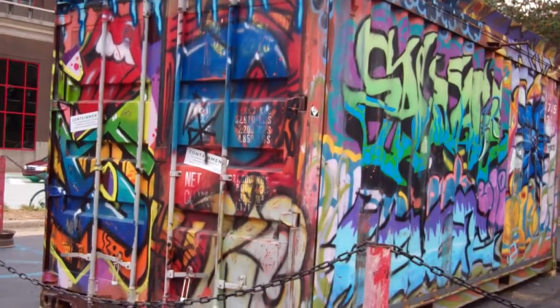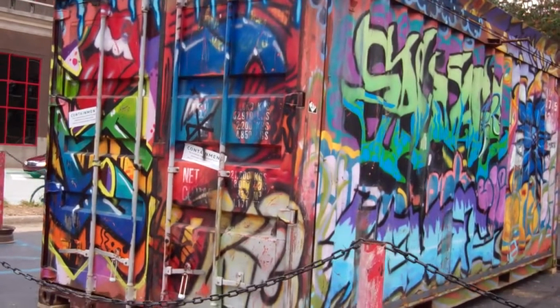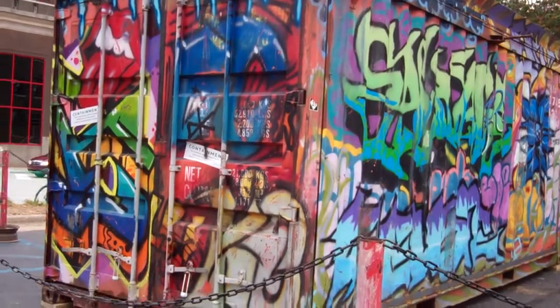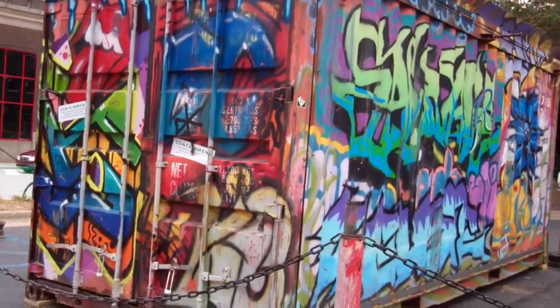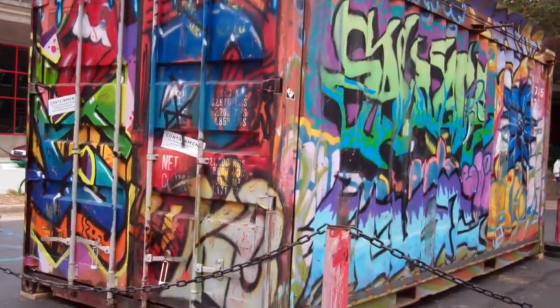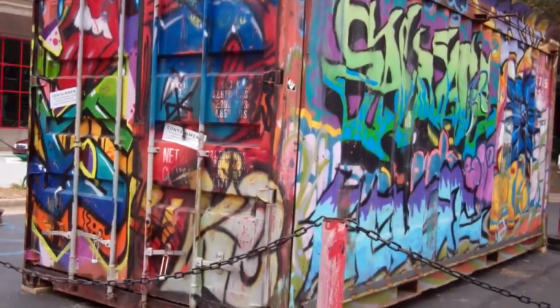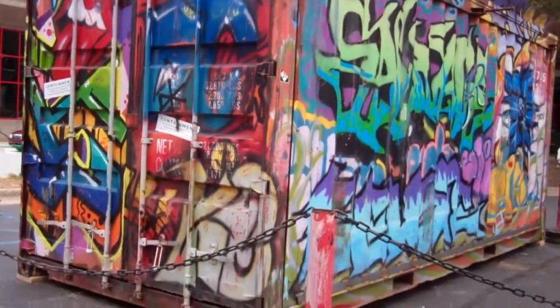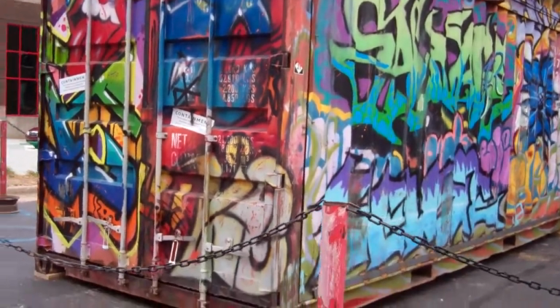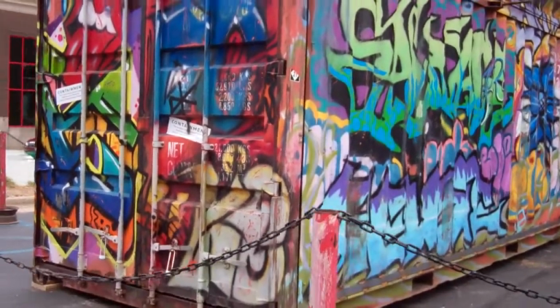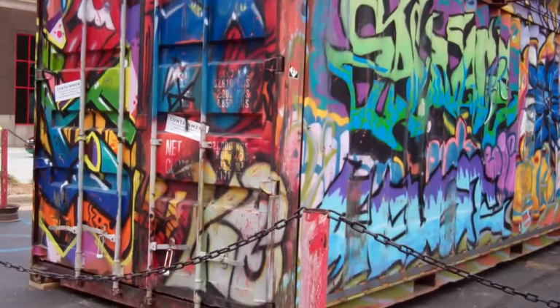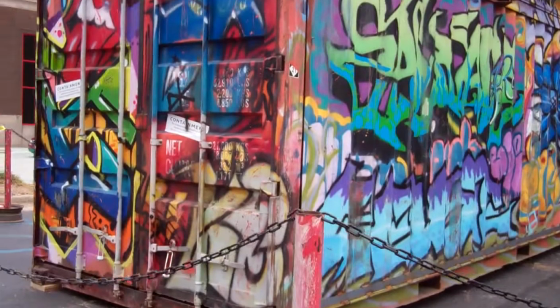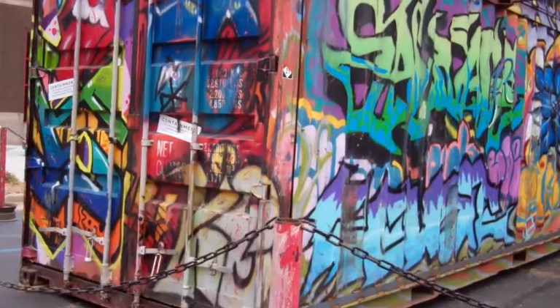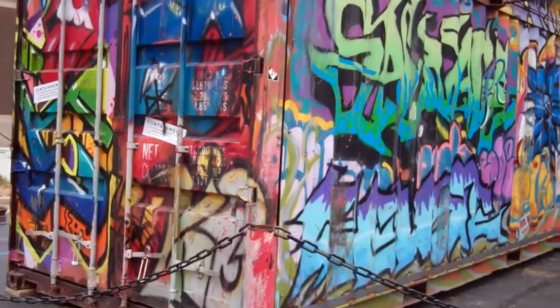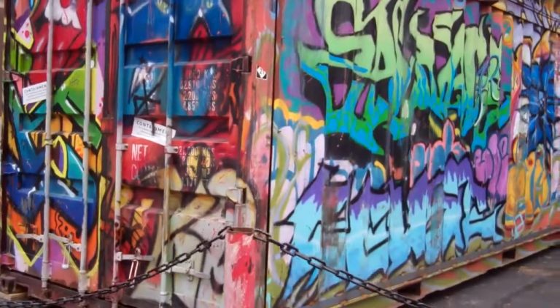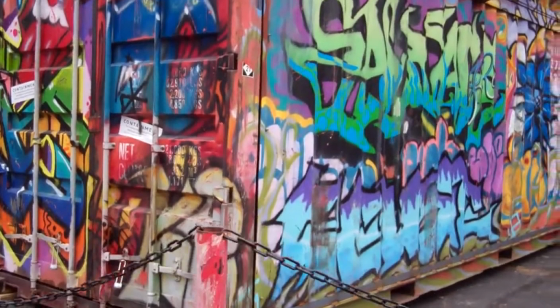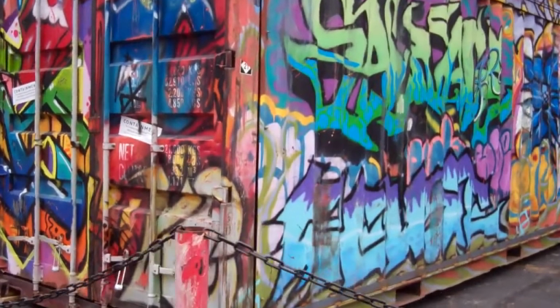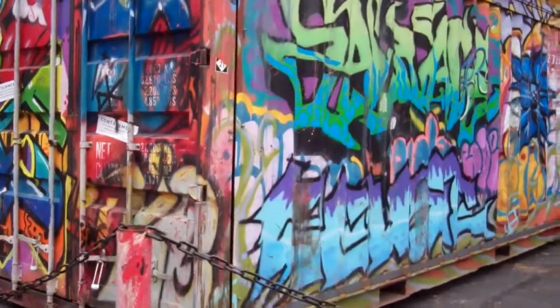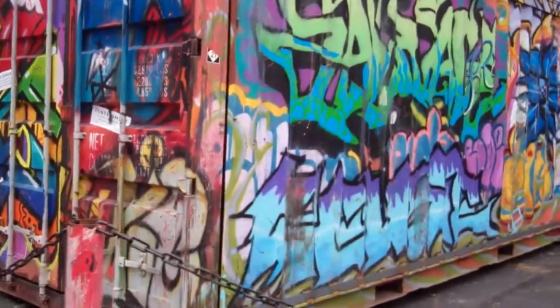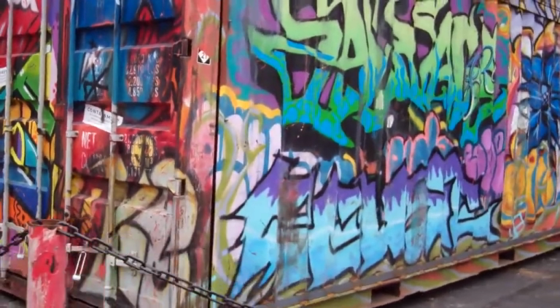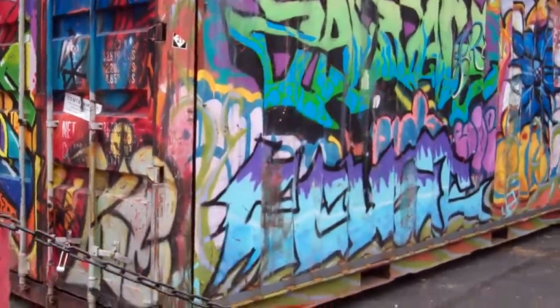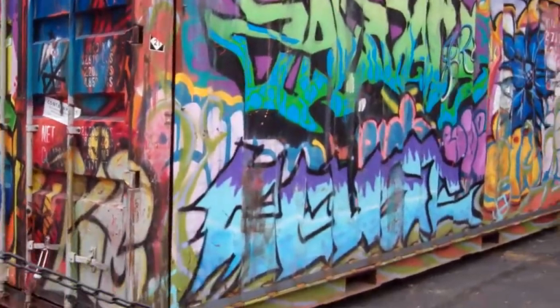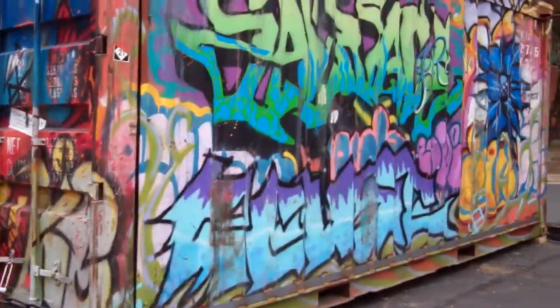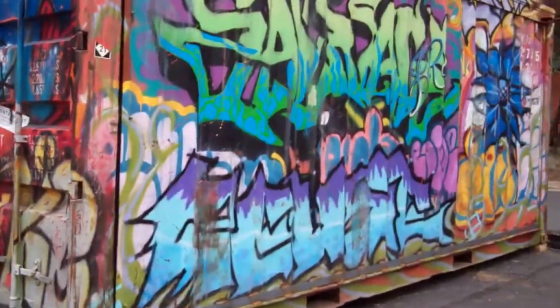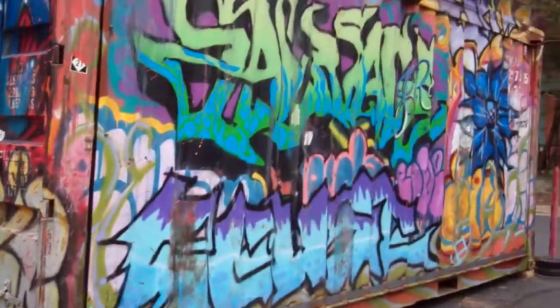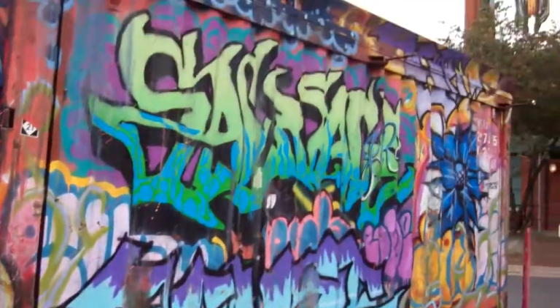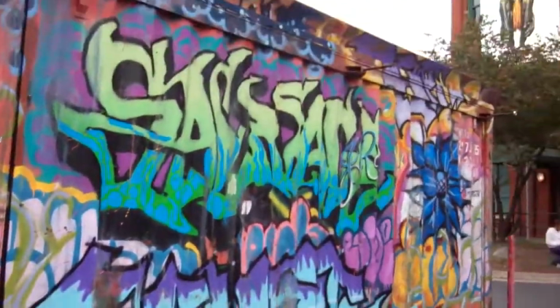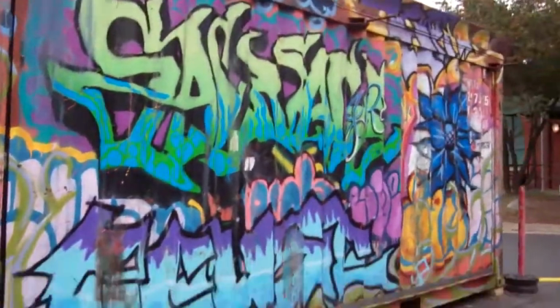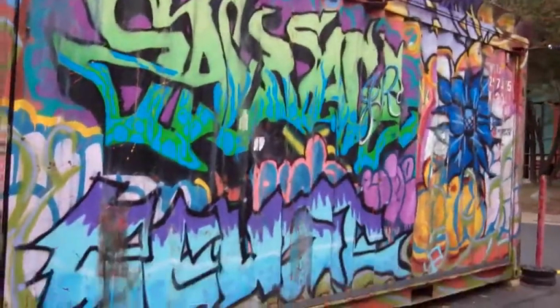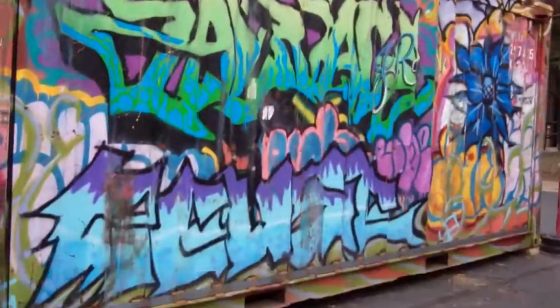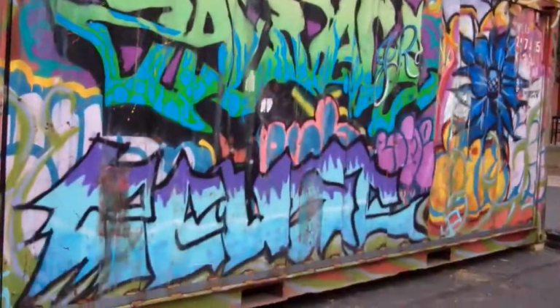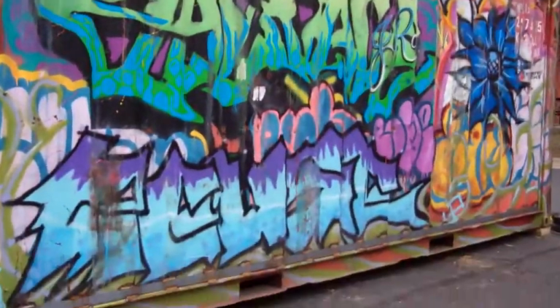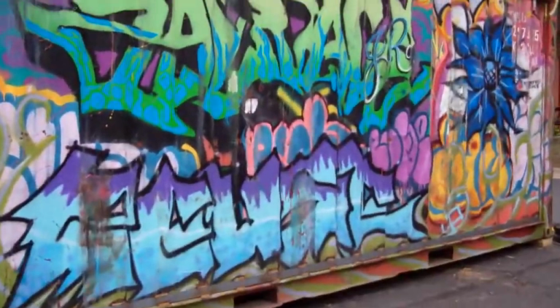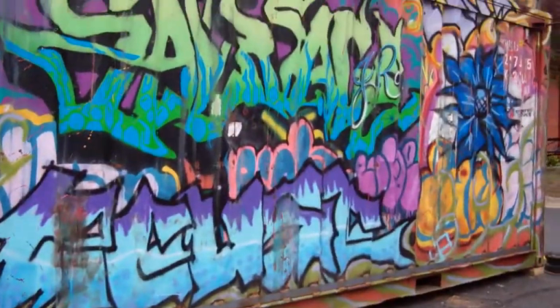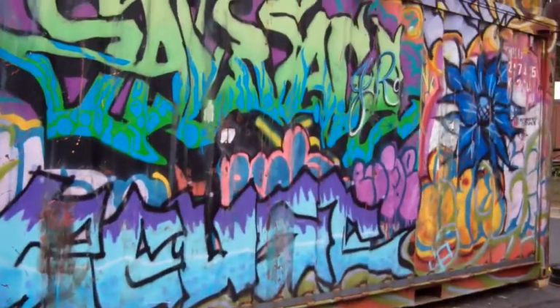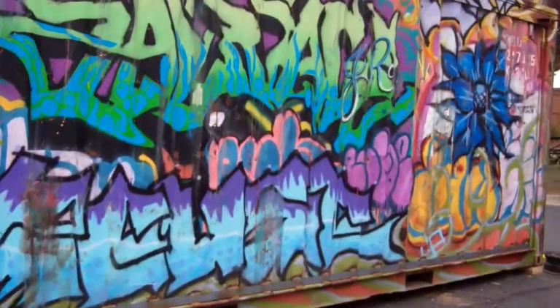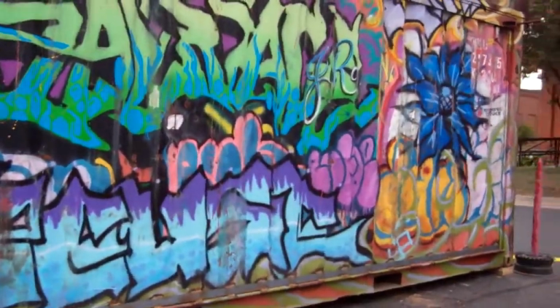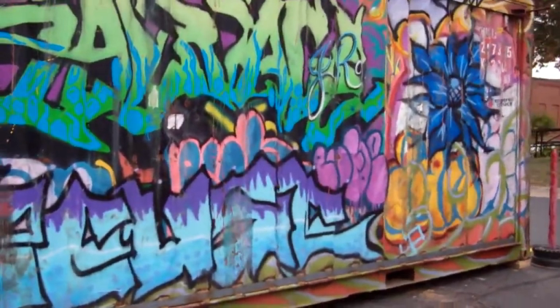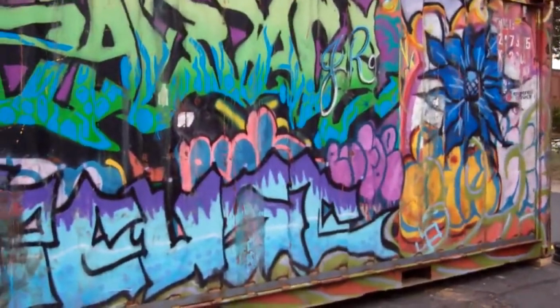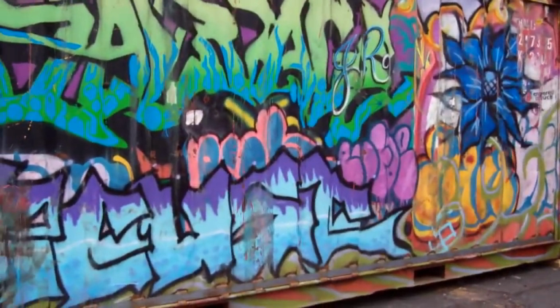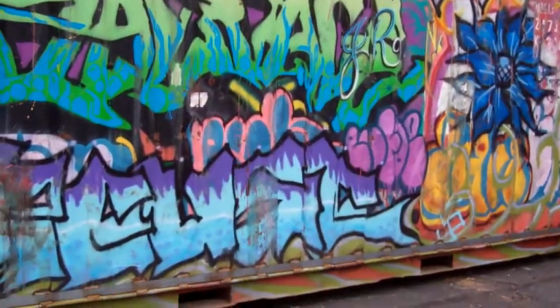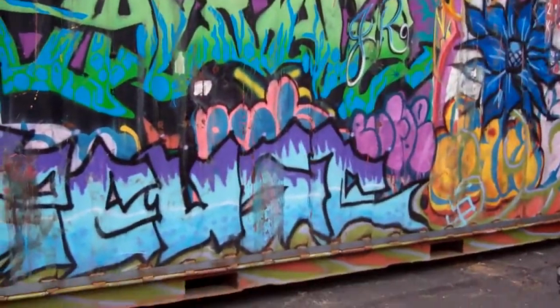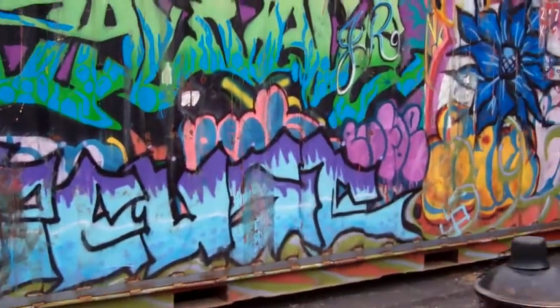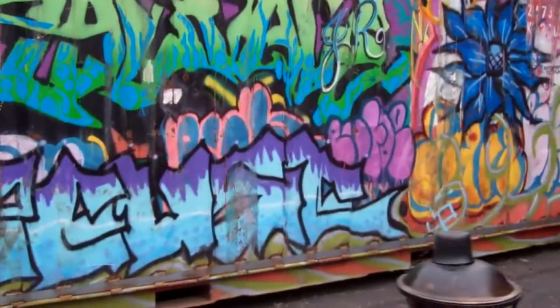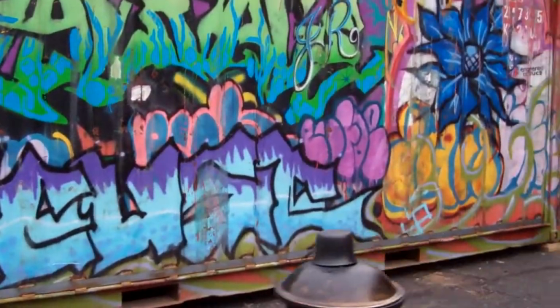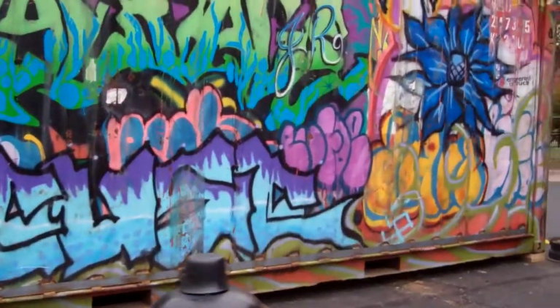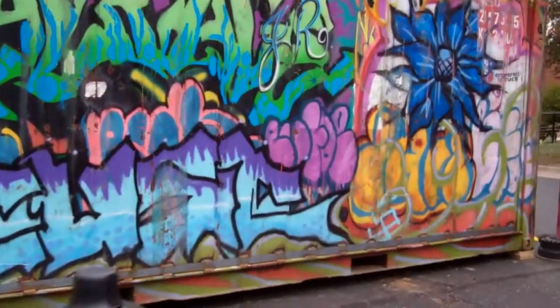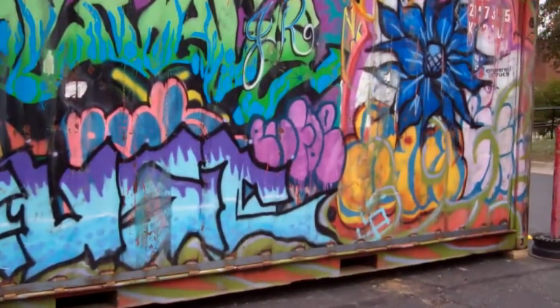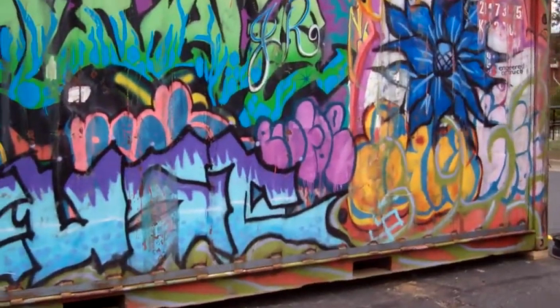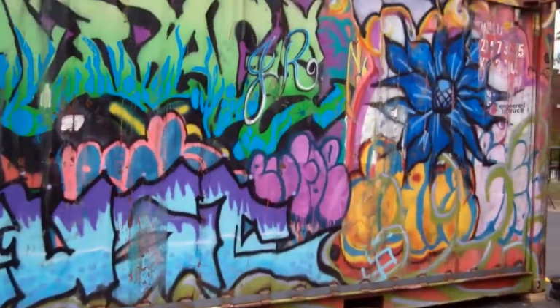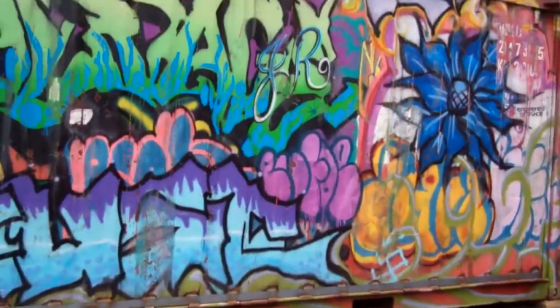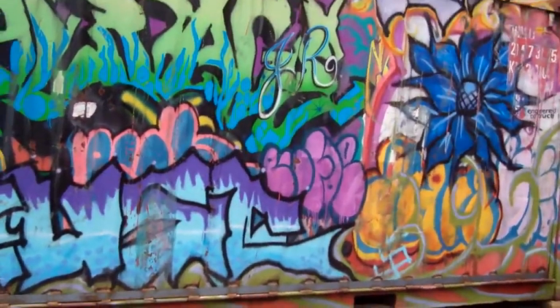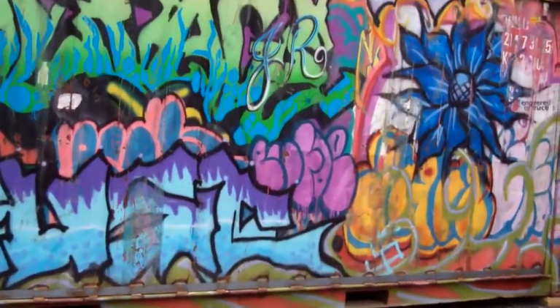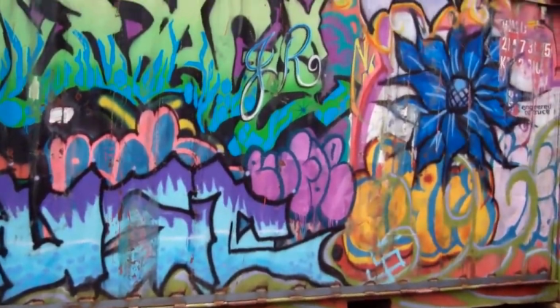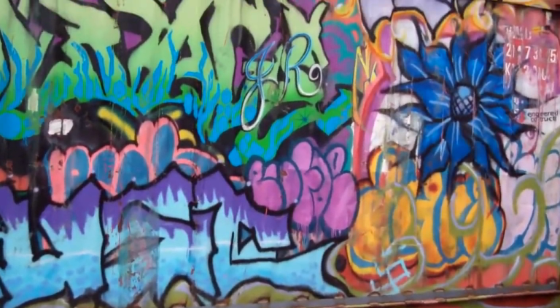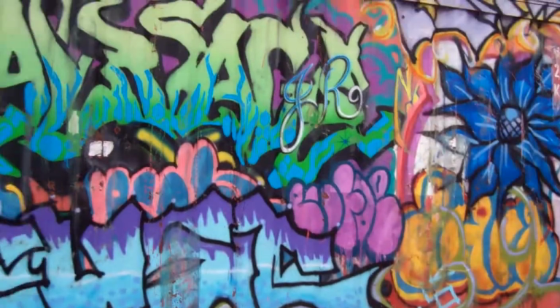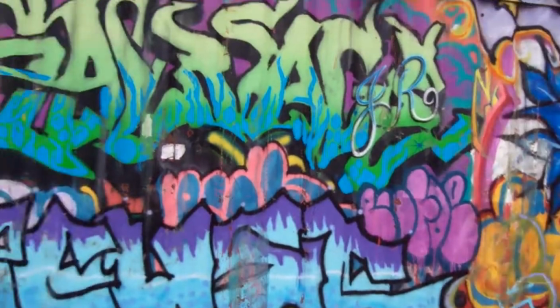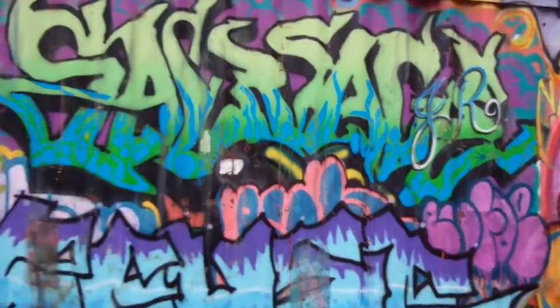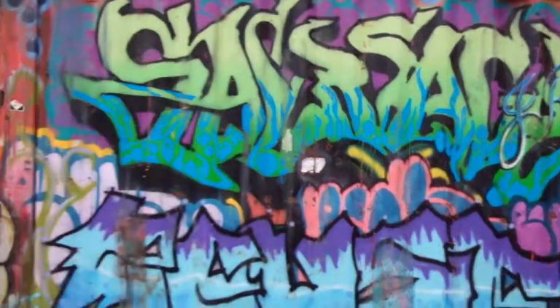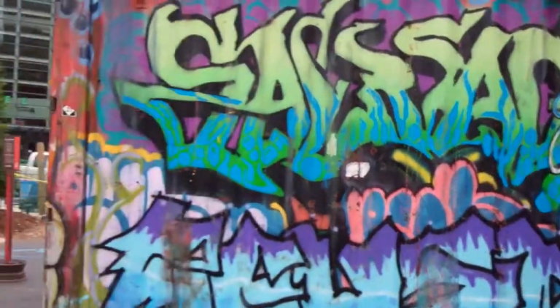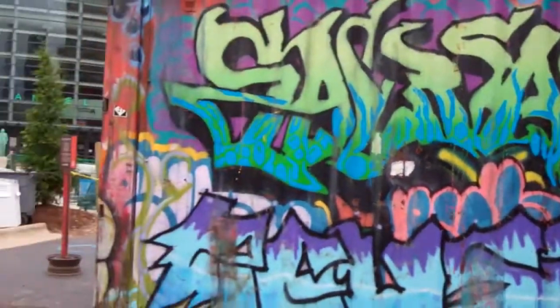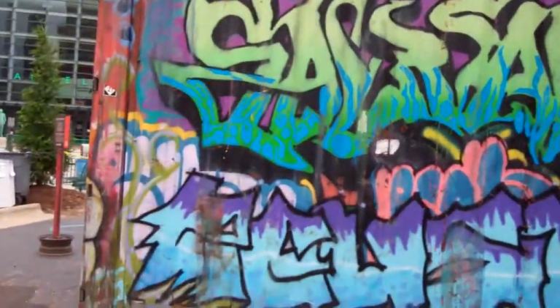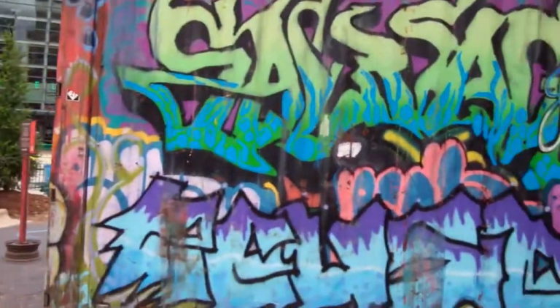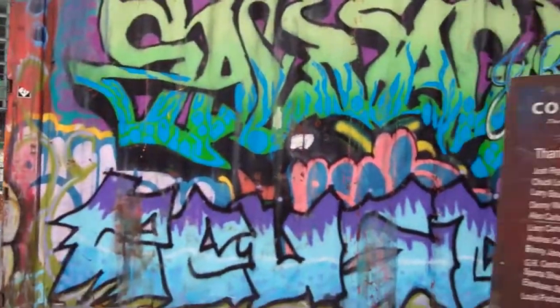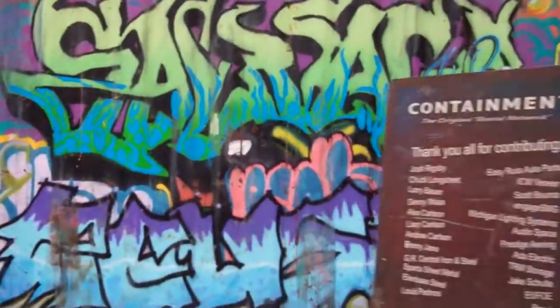Hey guys, there's a storage container decorated with graffiti here. I'll walk around it as much as I can. It's kind of cool.